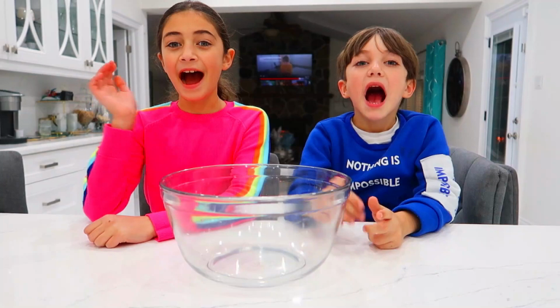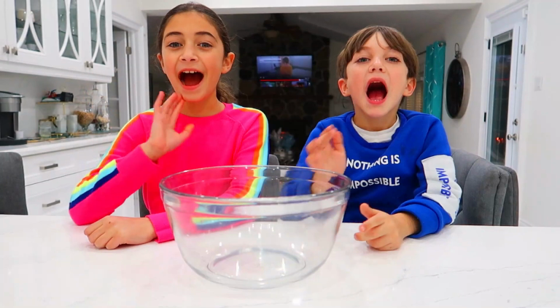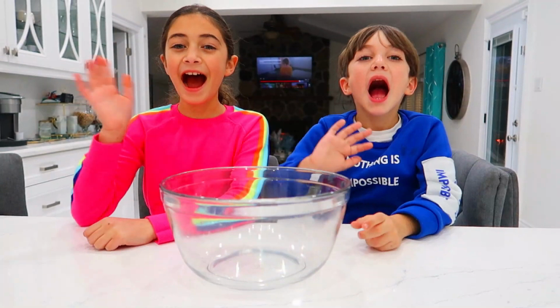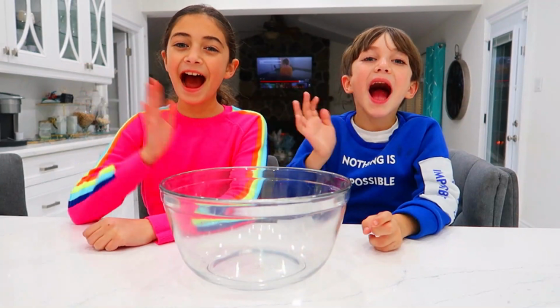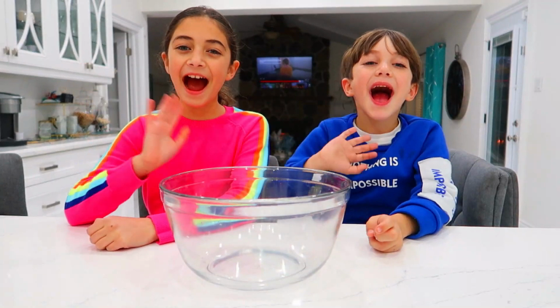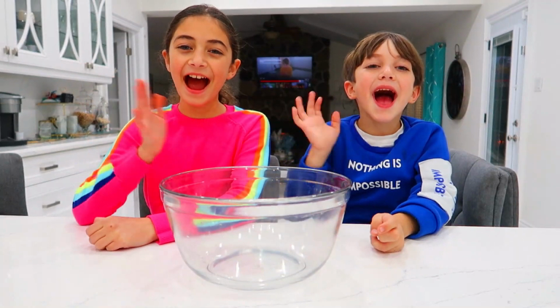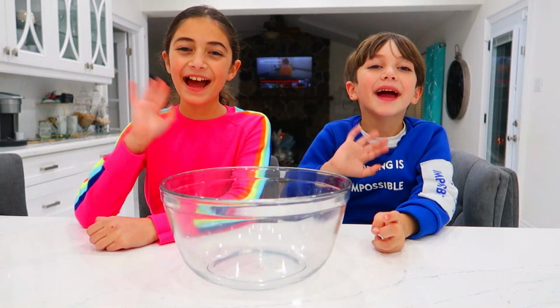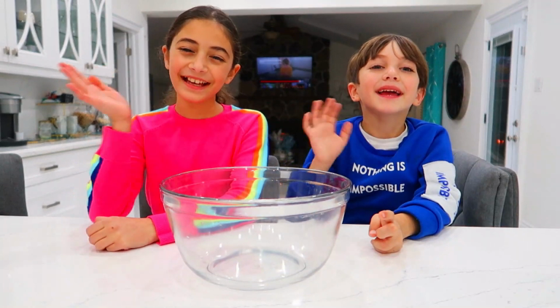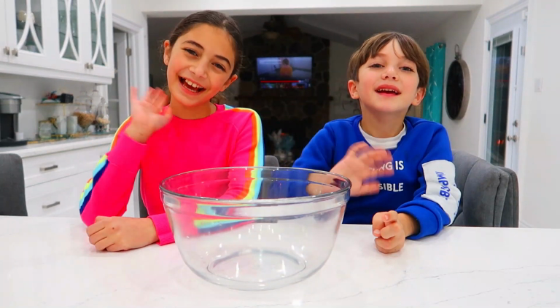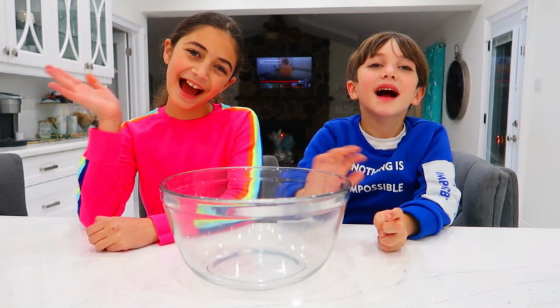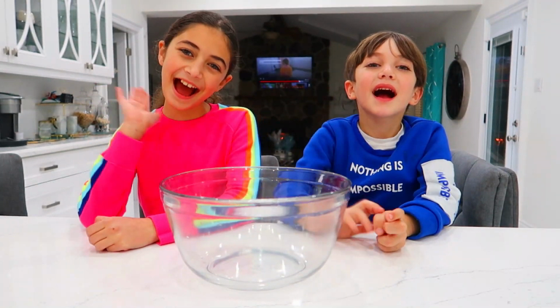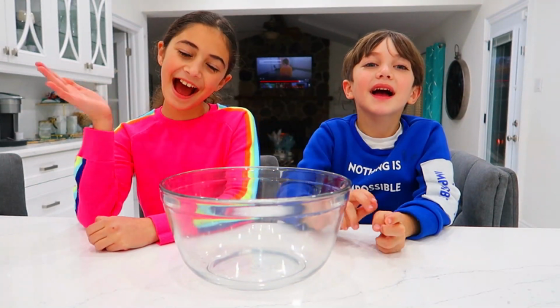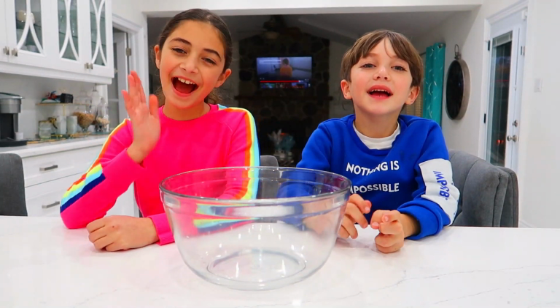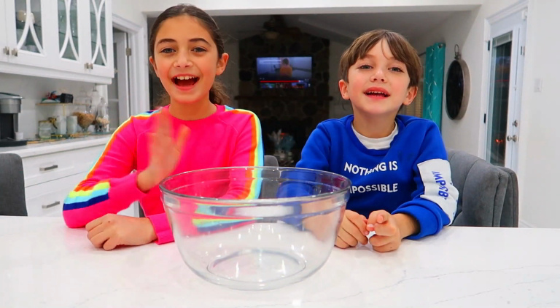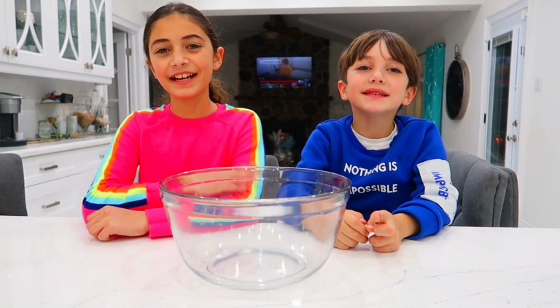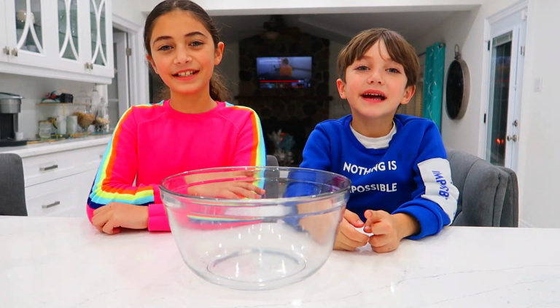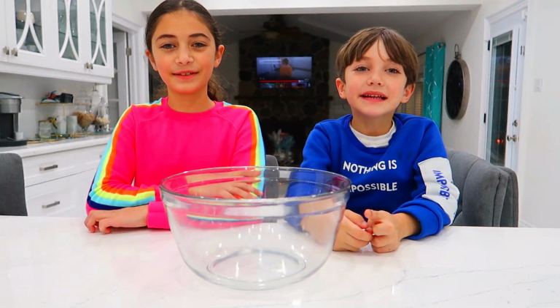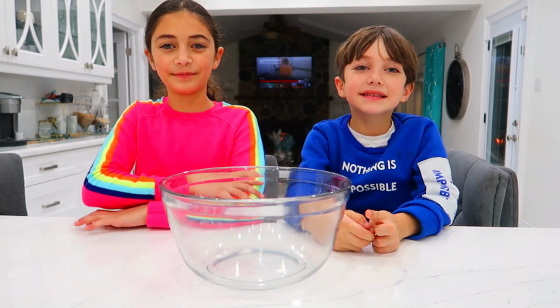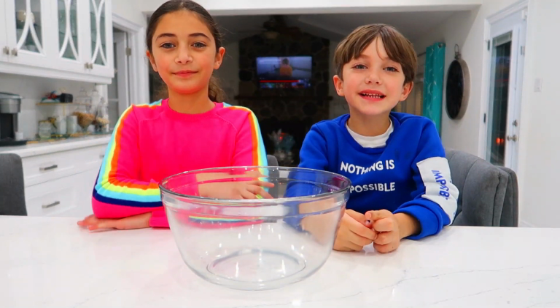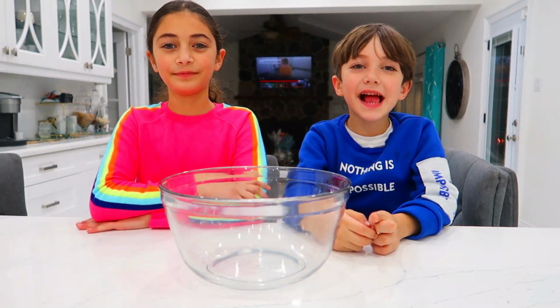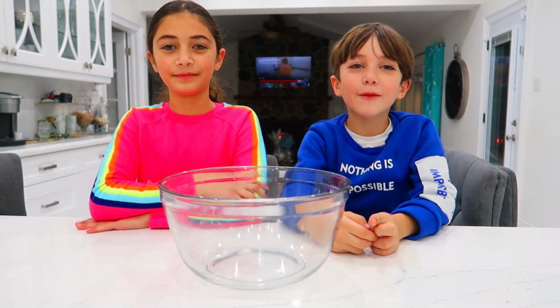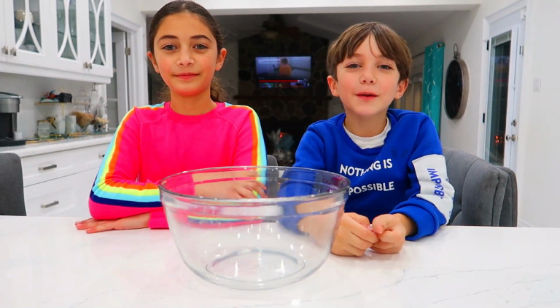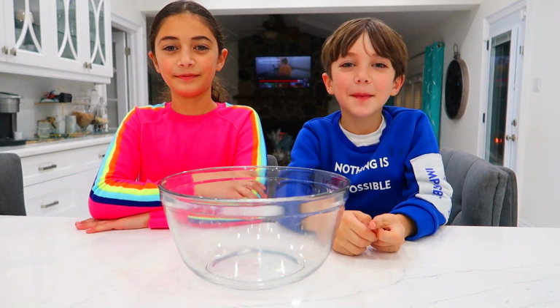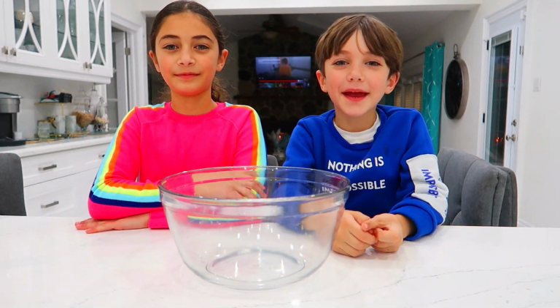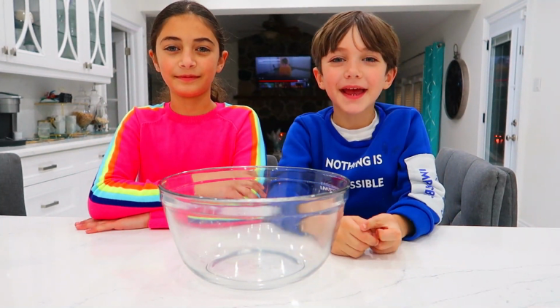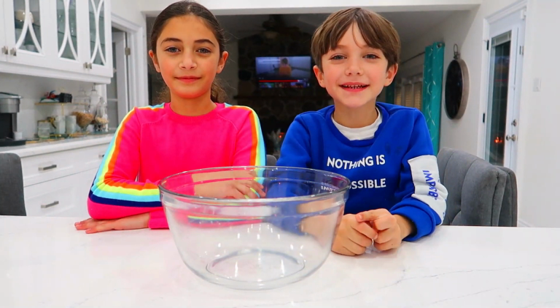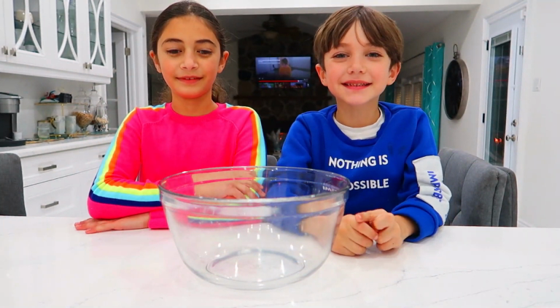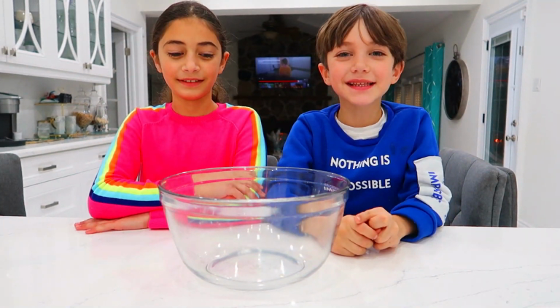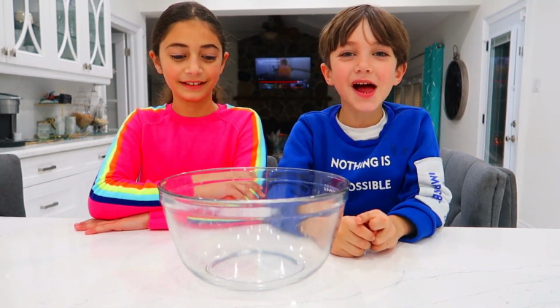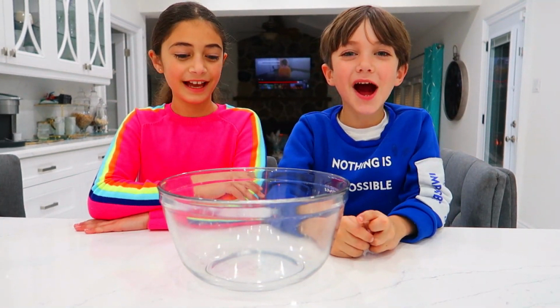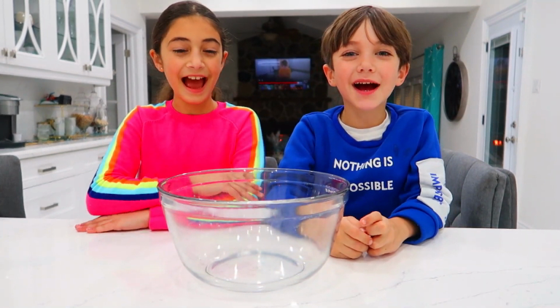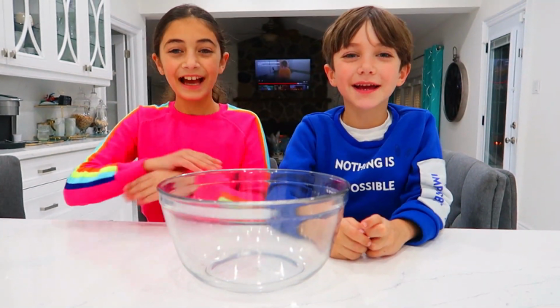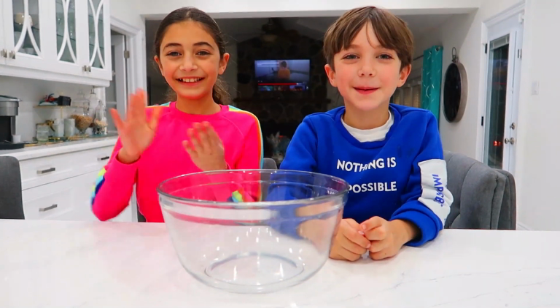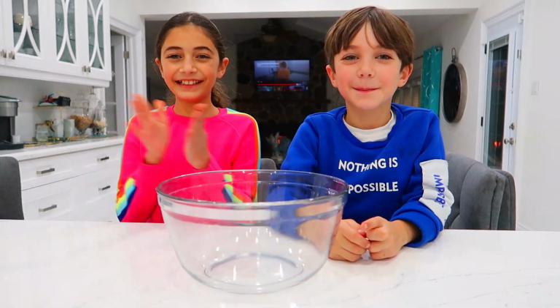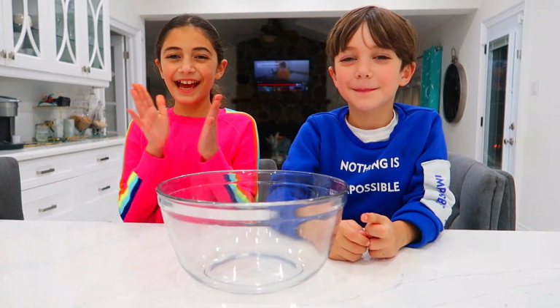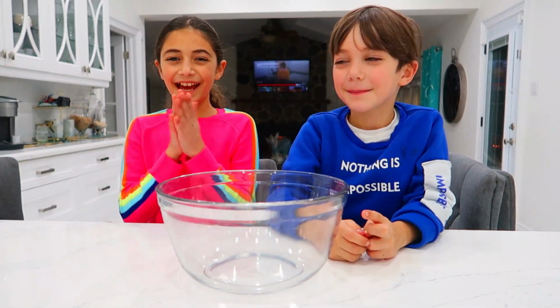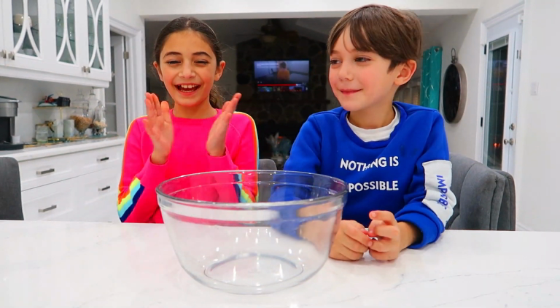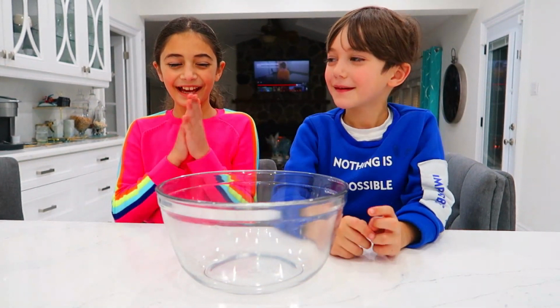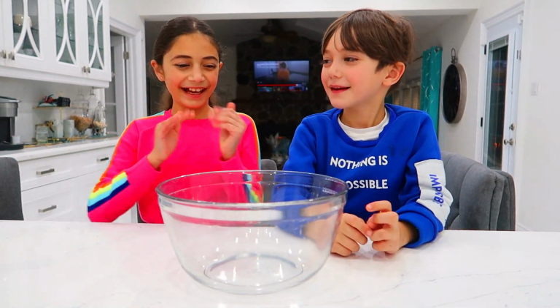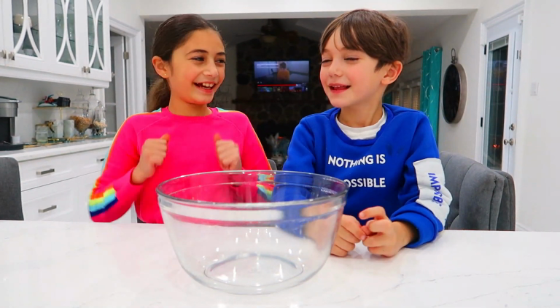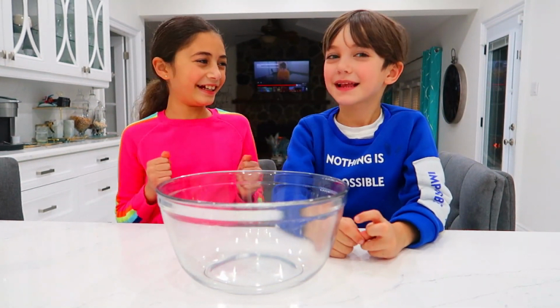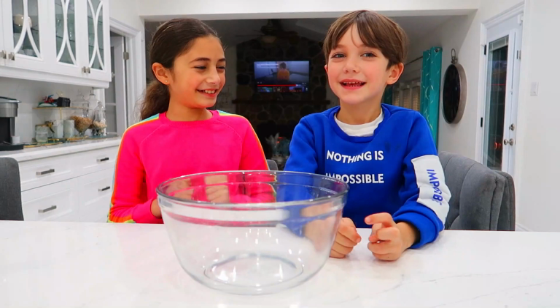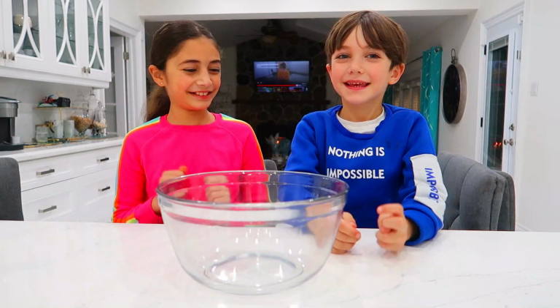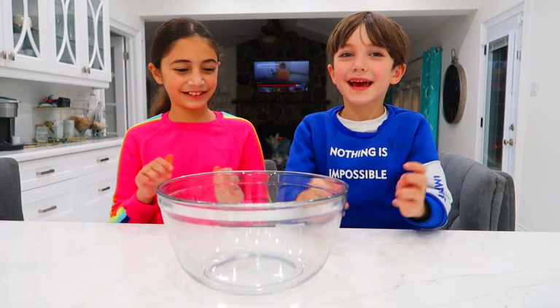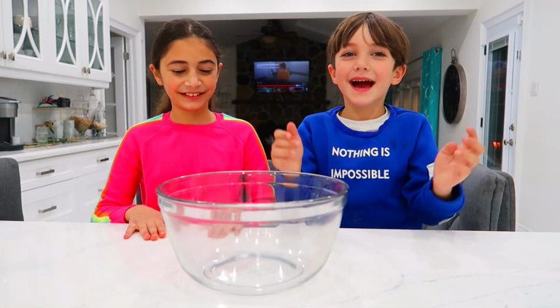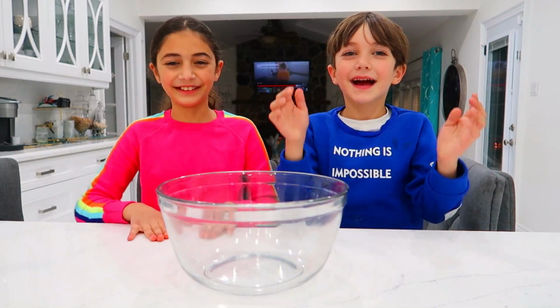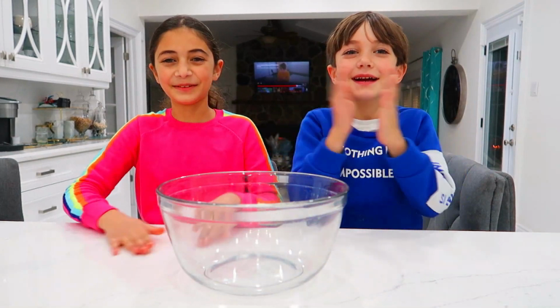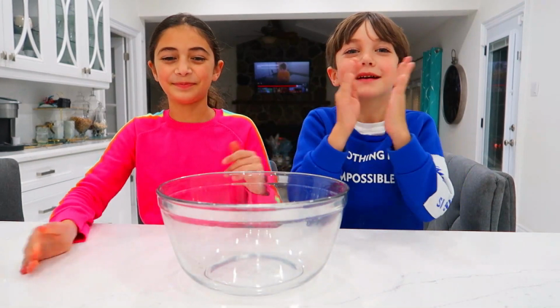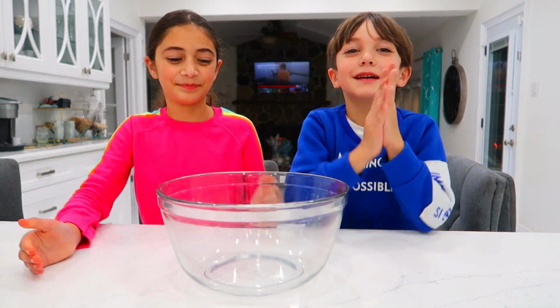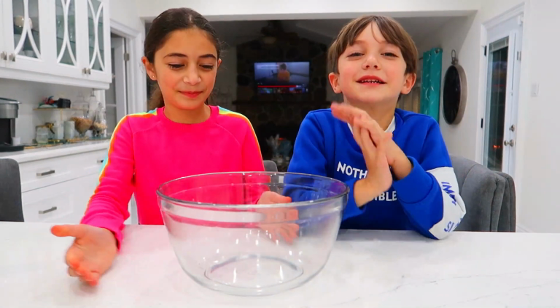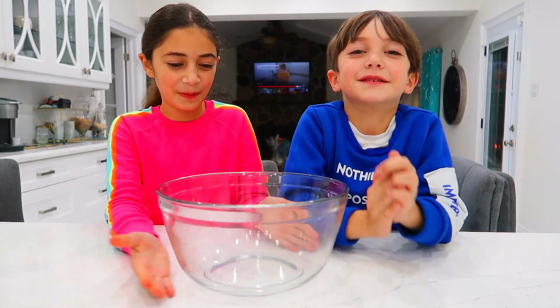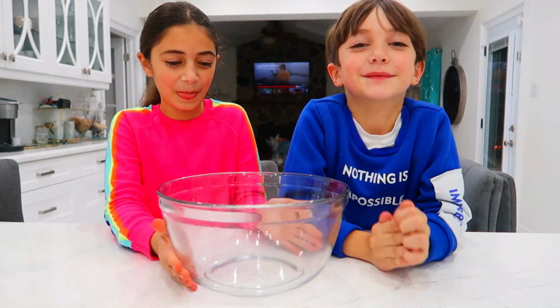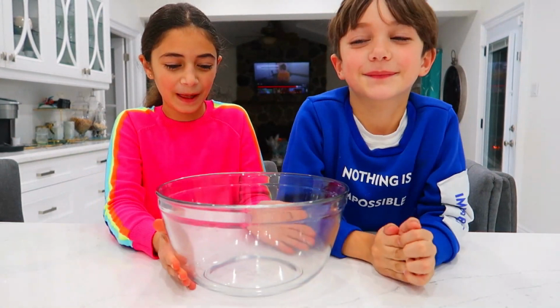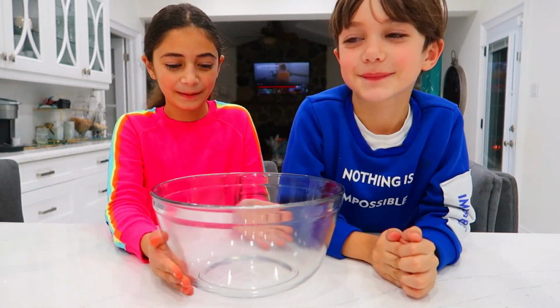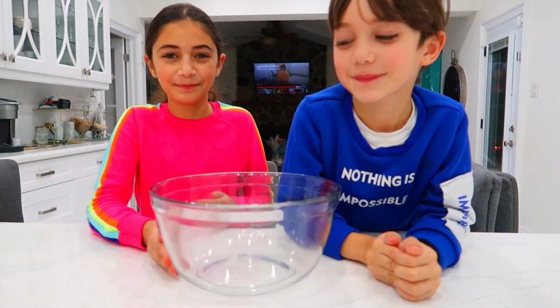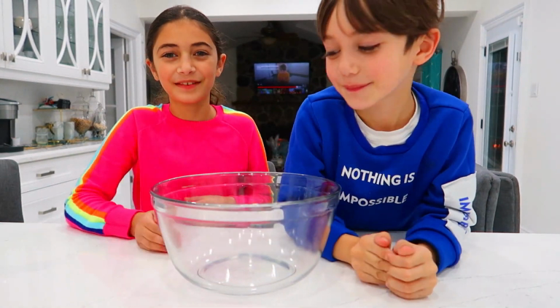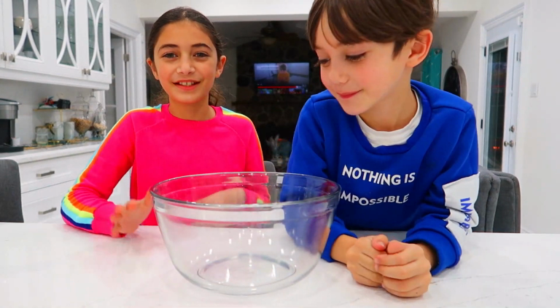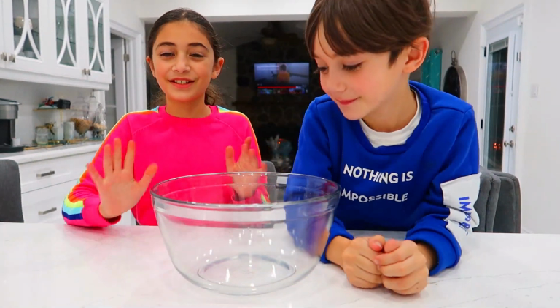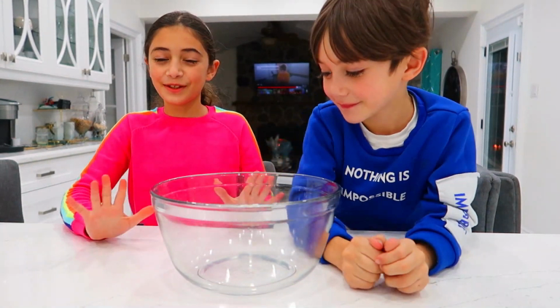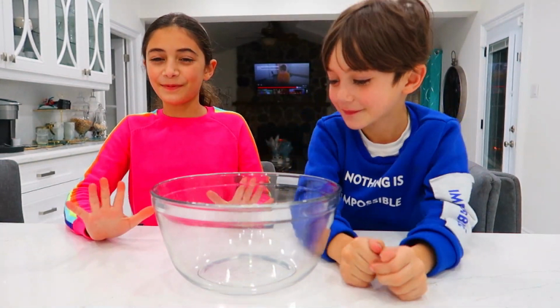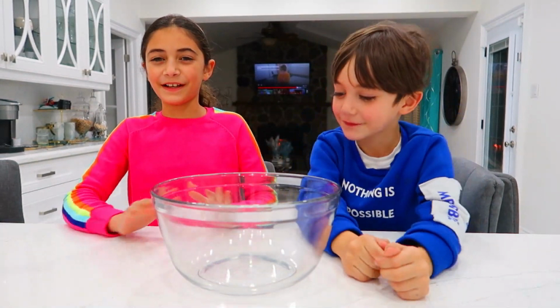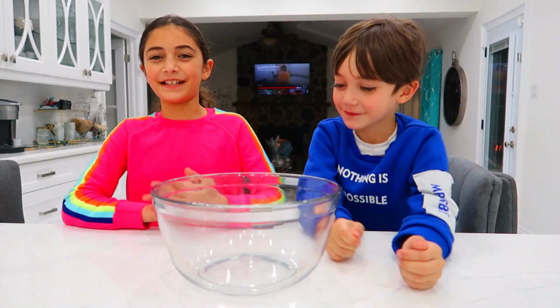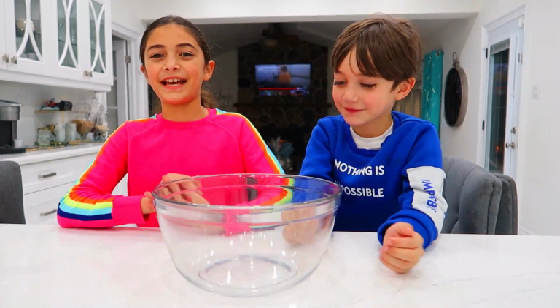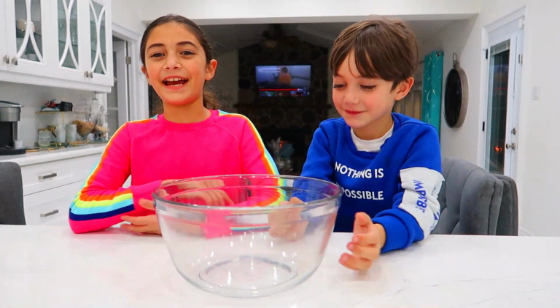Hi guys! Today we're making slime! Are you excited, Zach? Yeah. What about you, Heidi? Super excited.